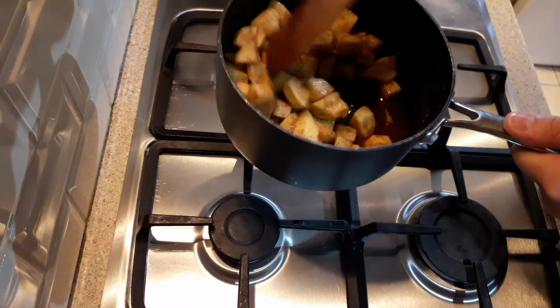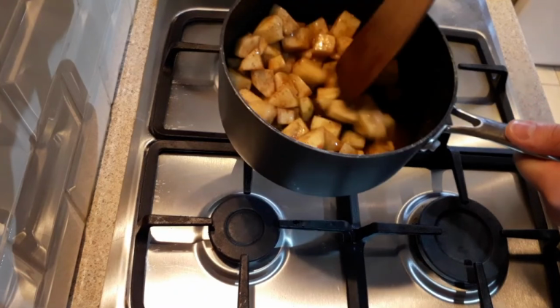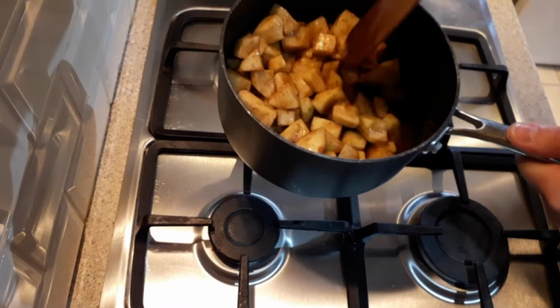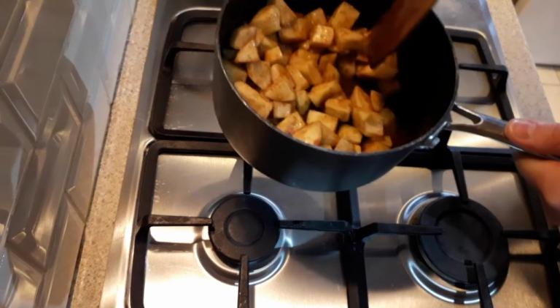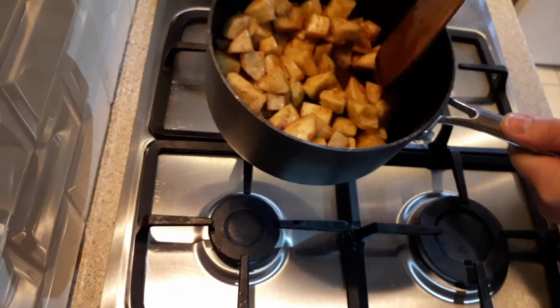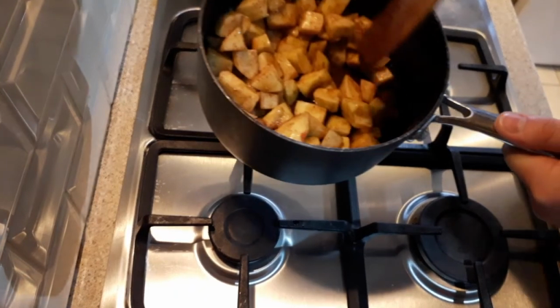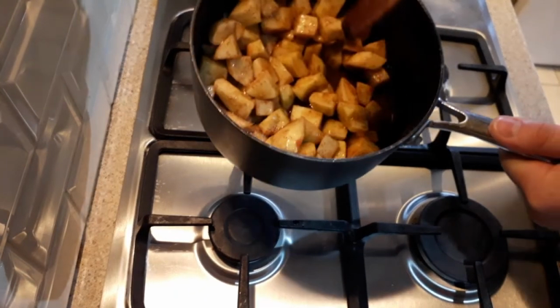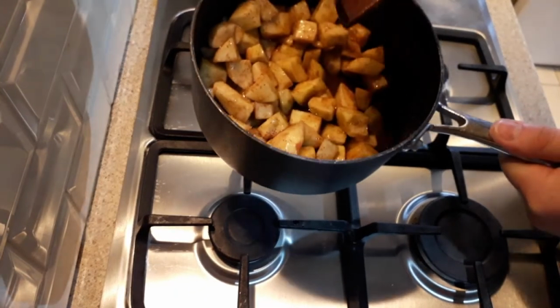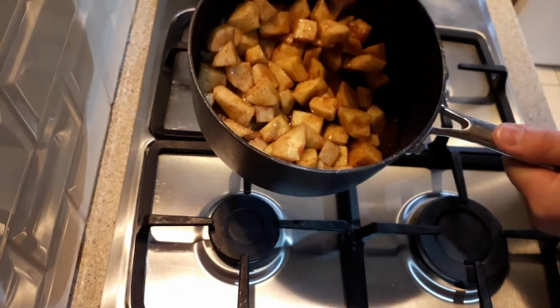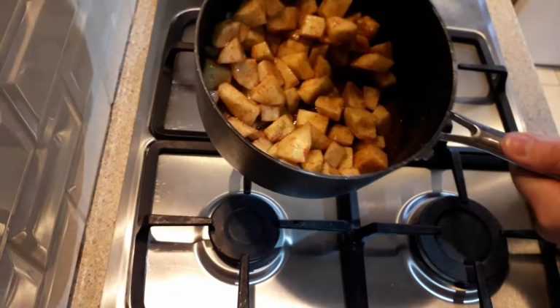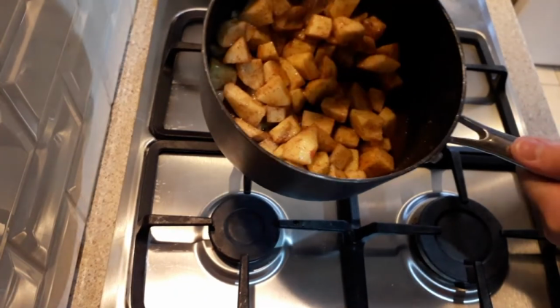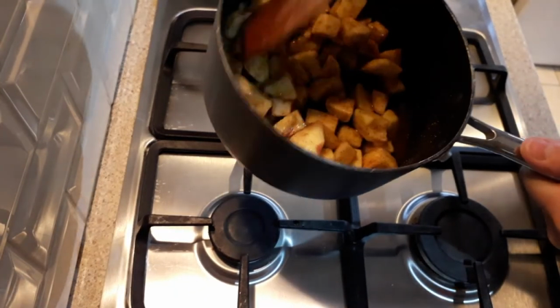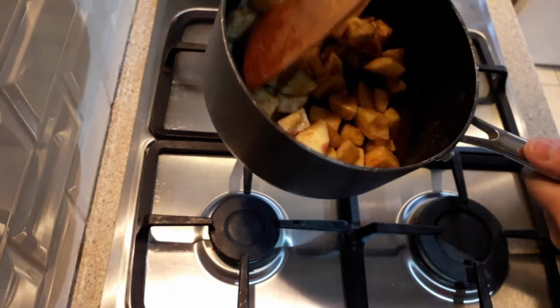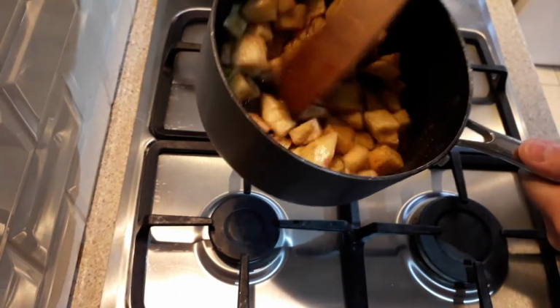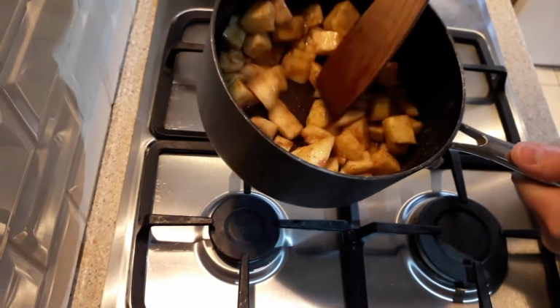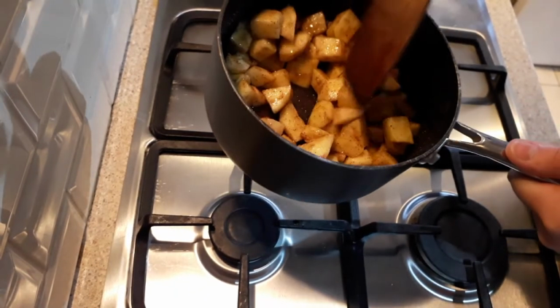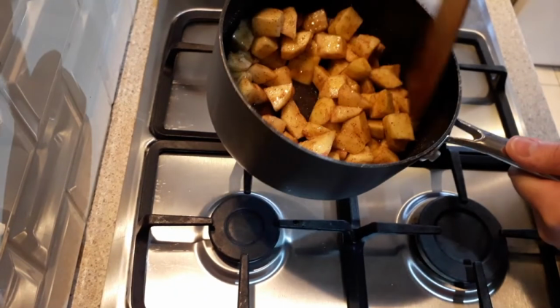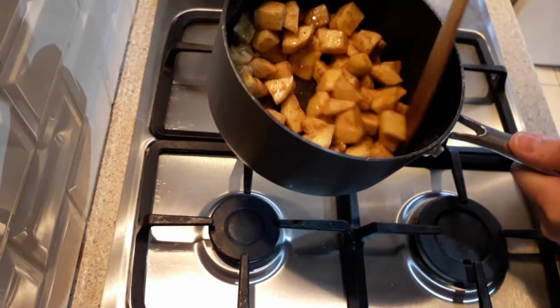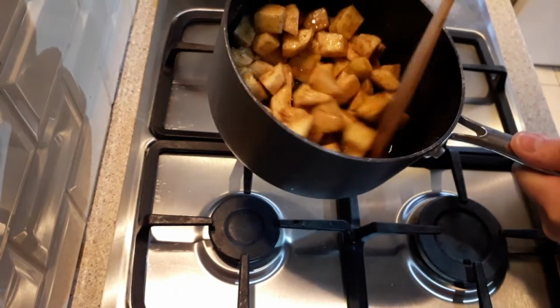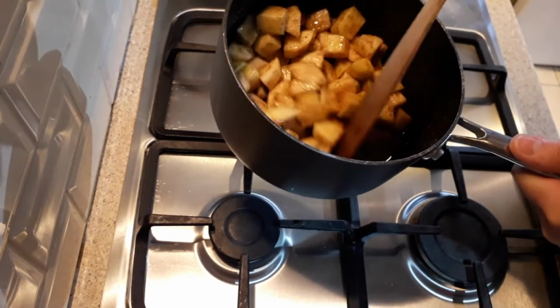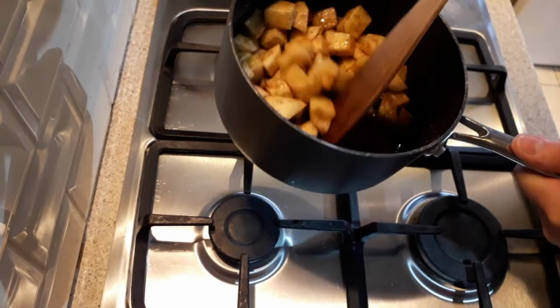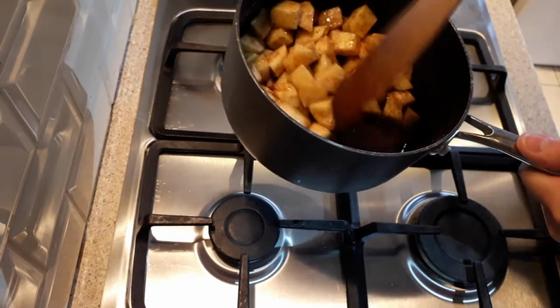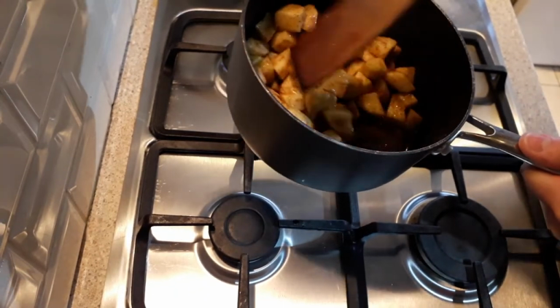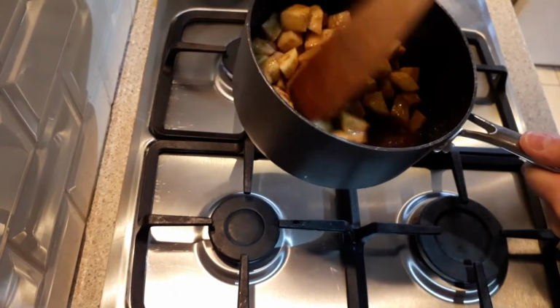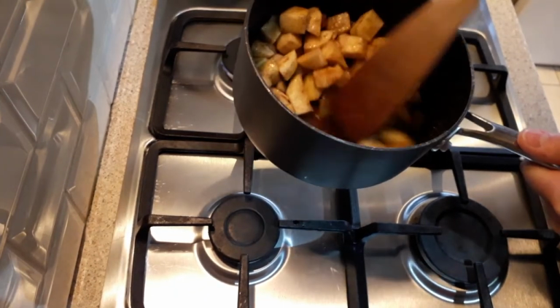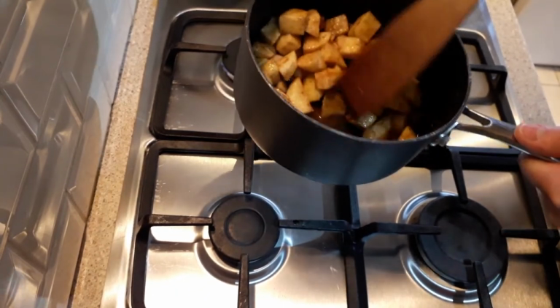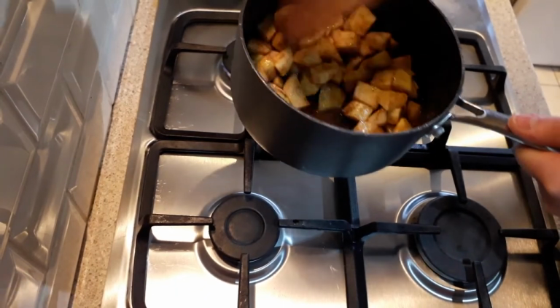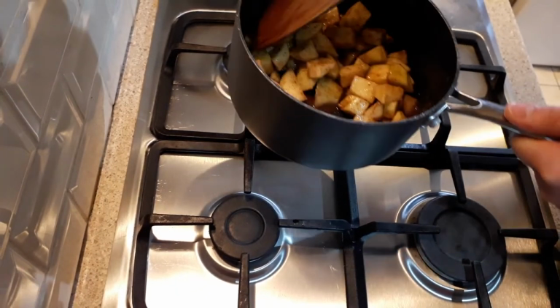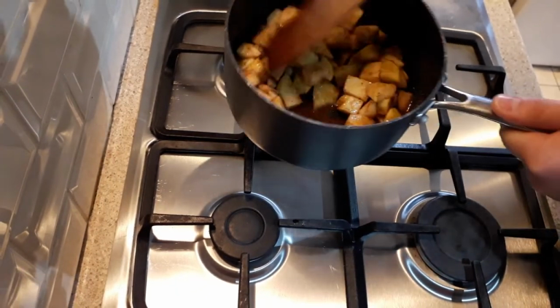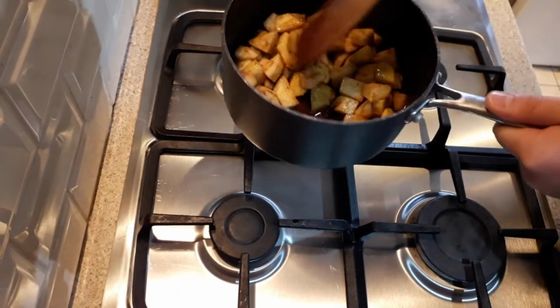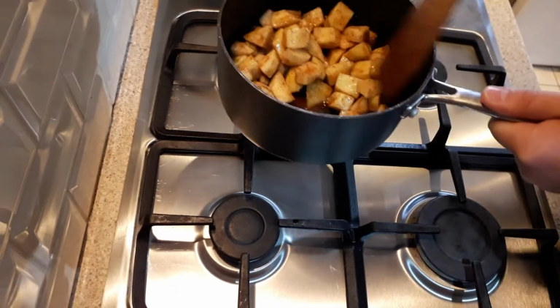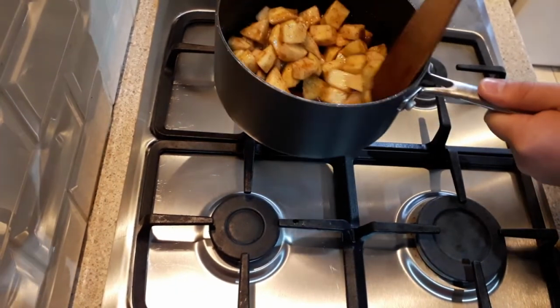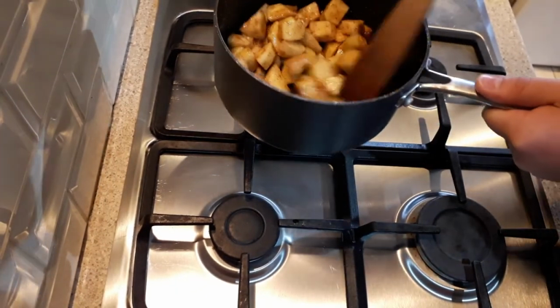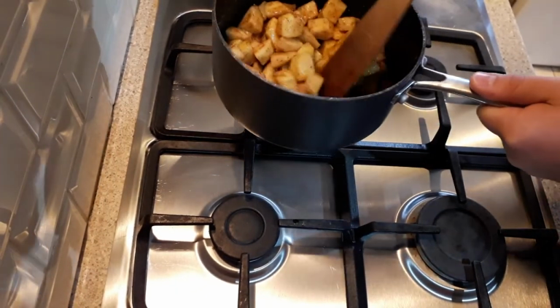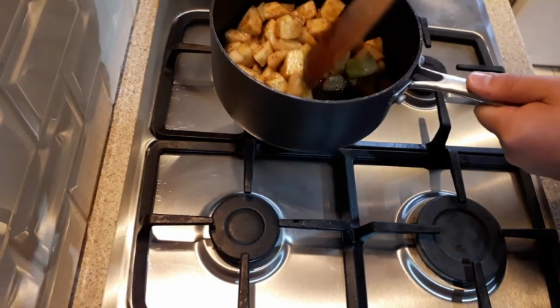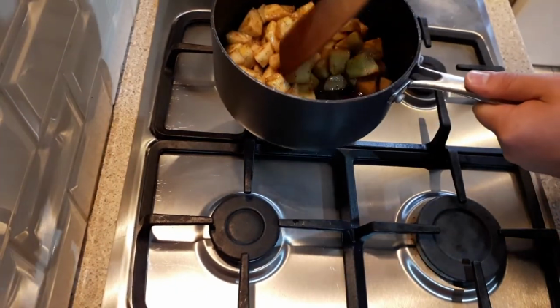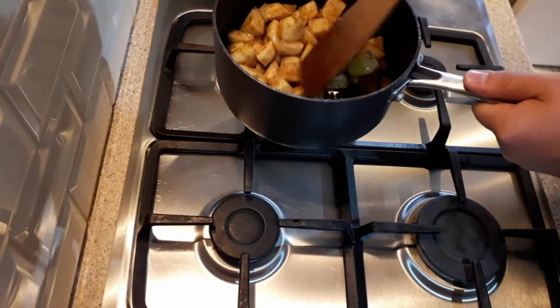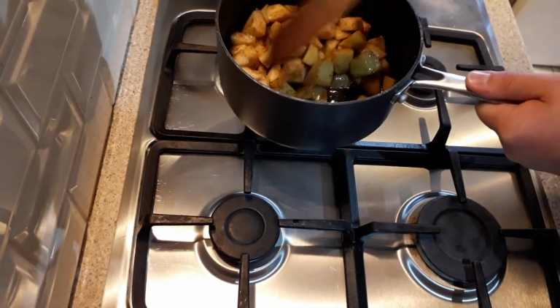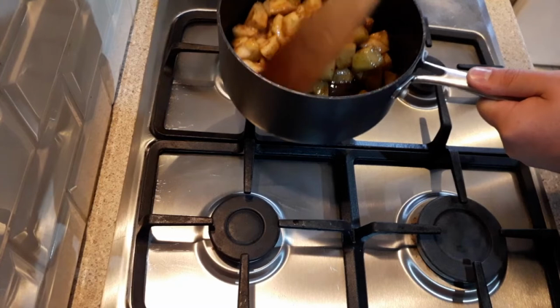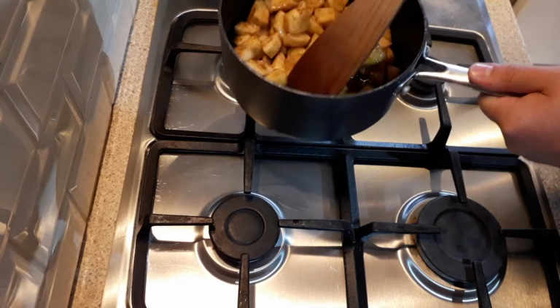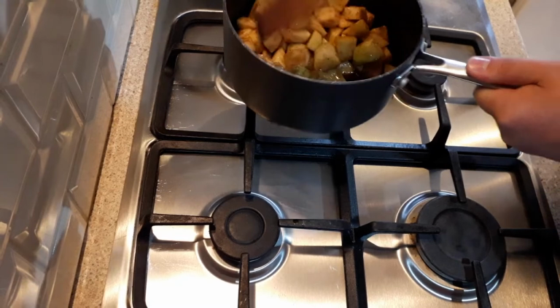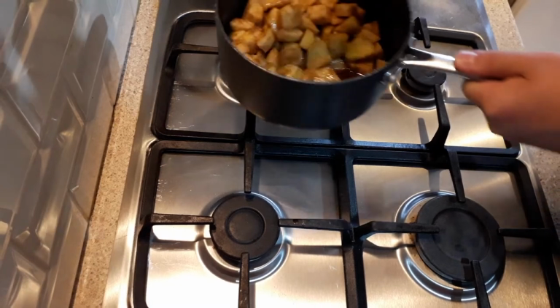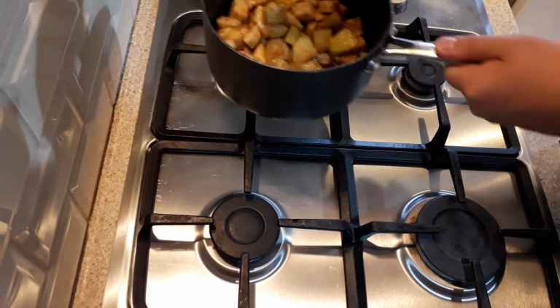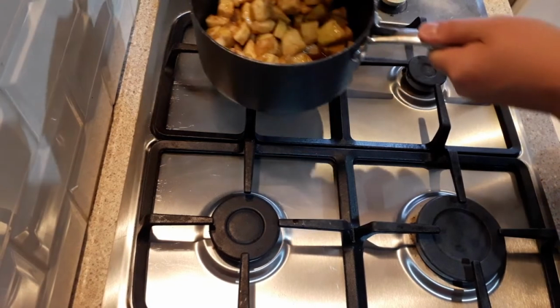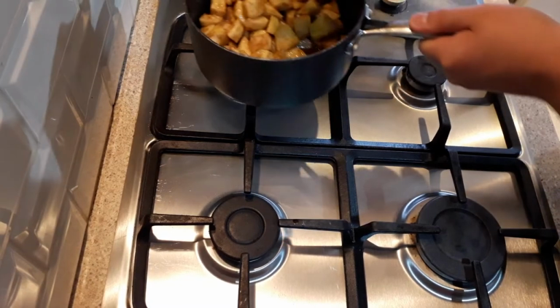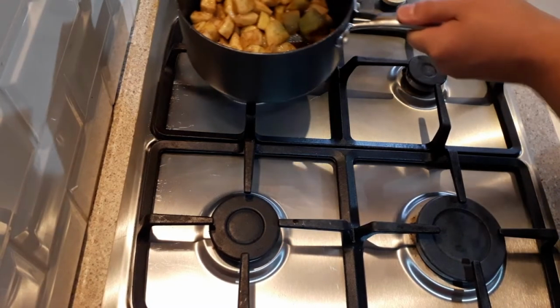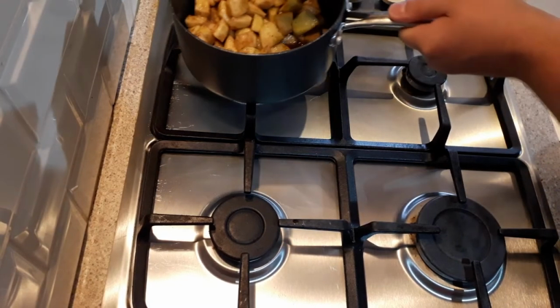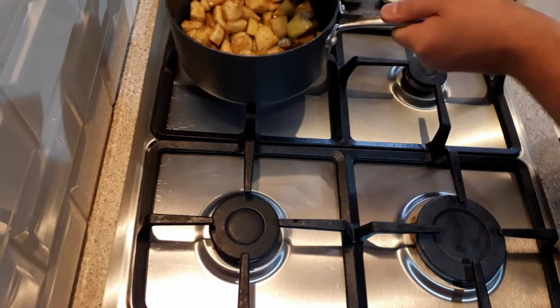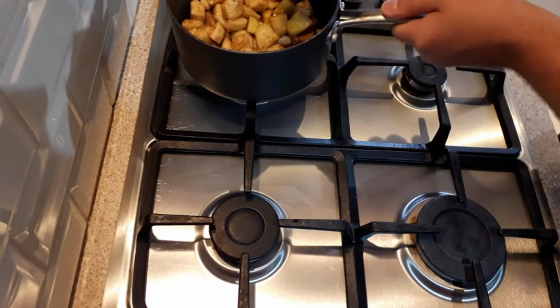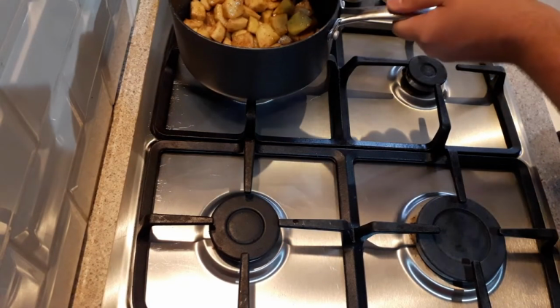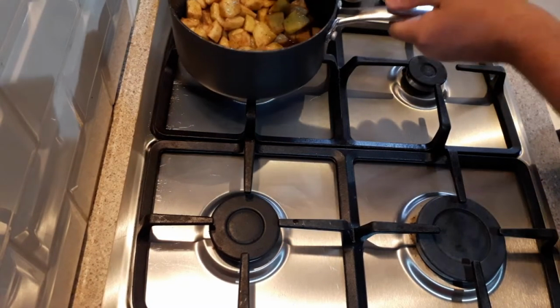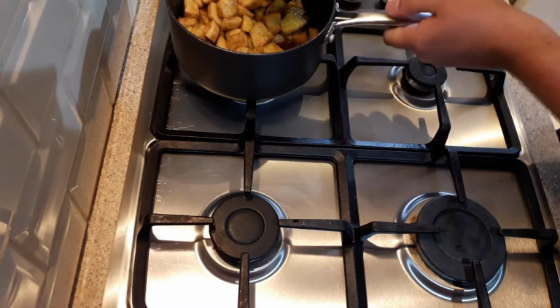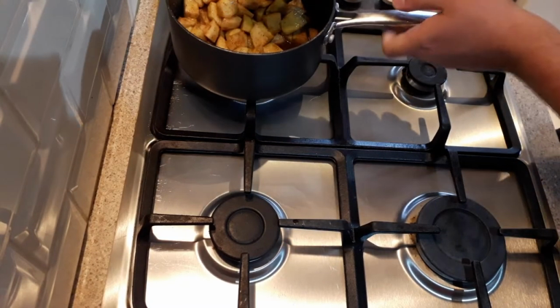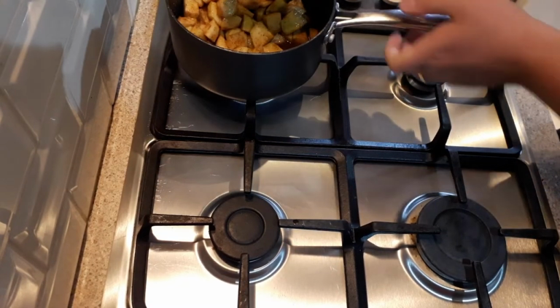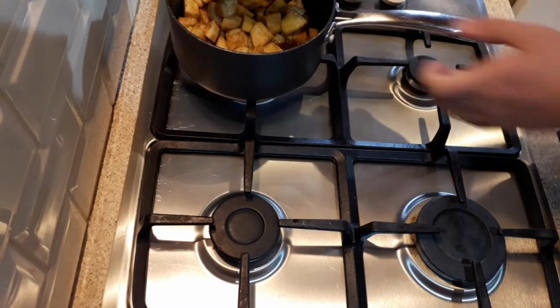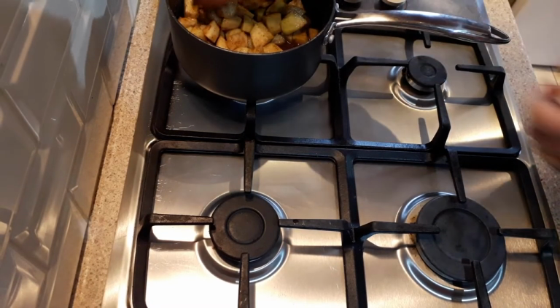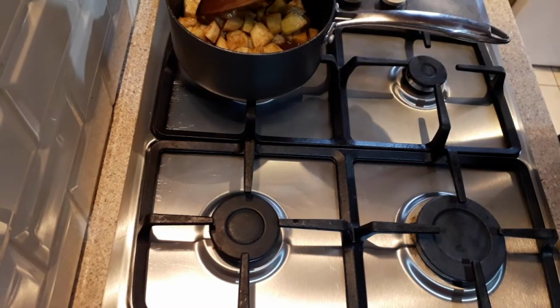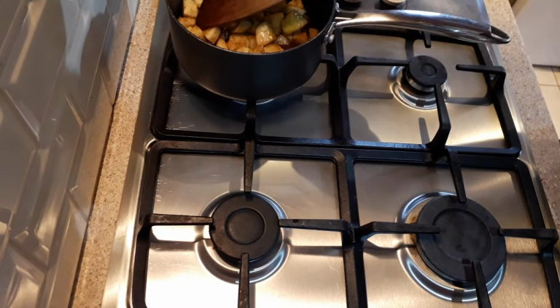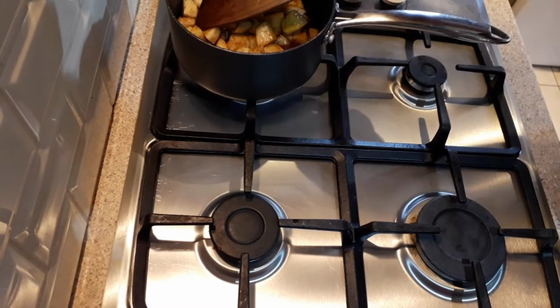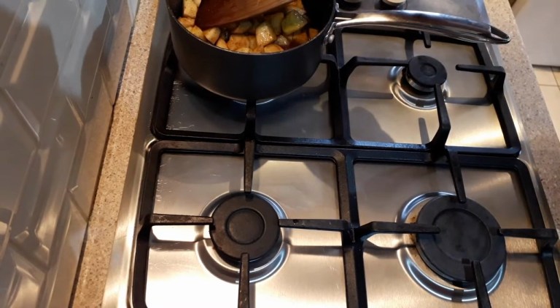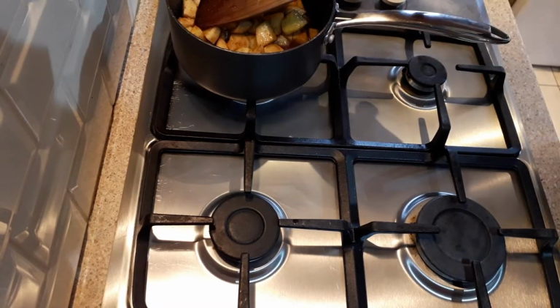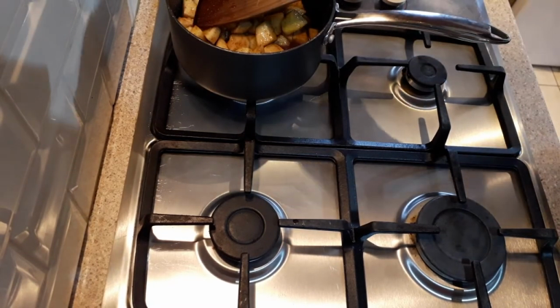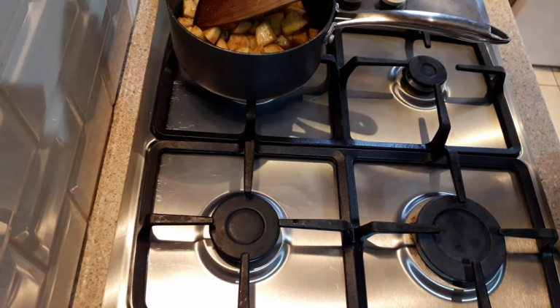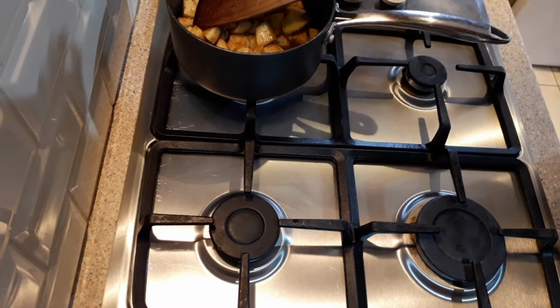These are nearly done at this stage, and once the sugar has all dissolved, you just want to turn the heat off.